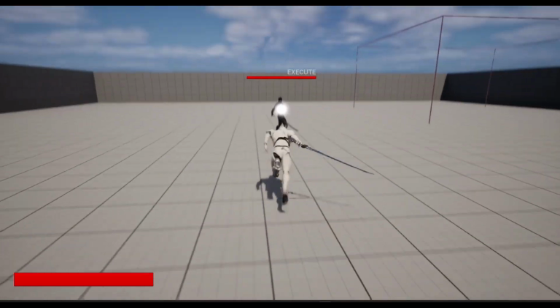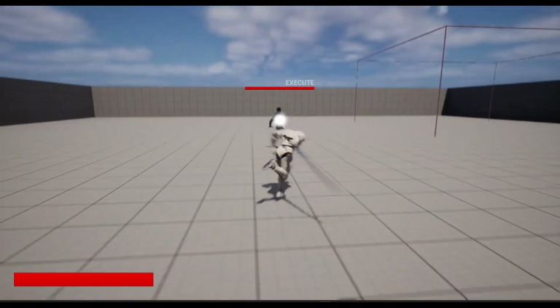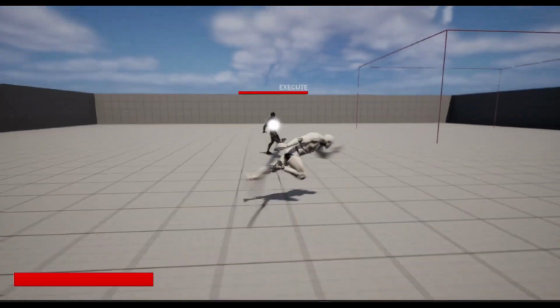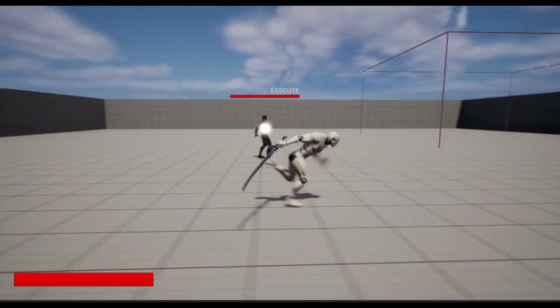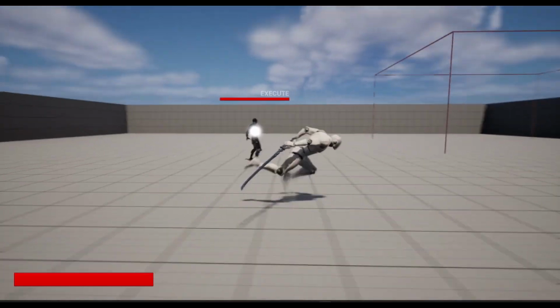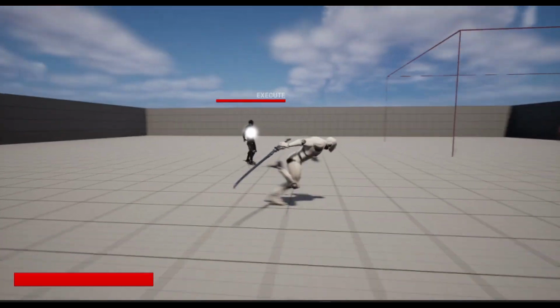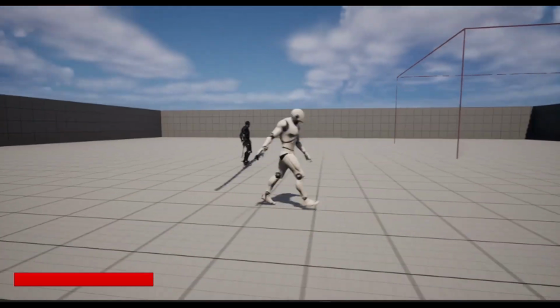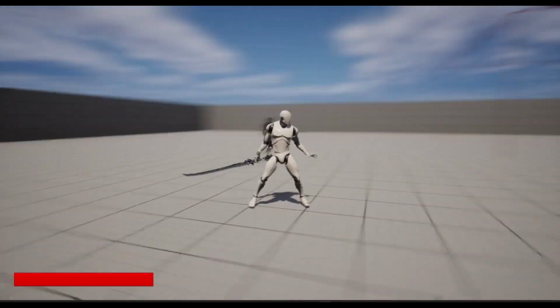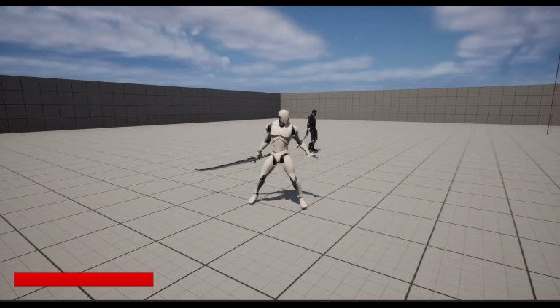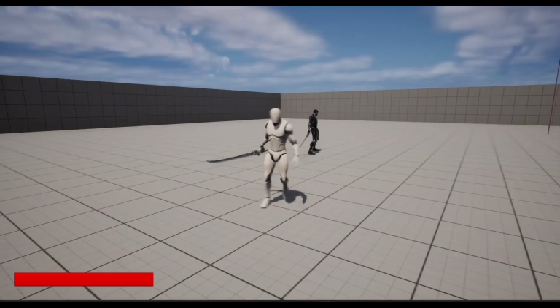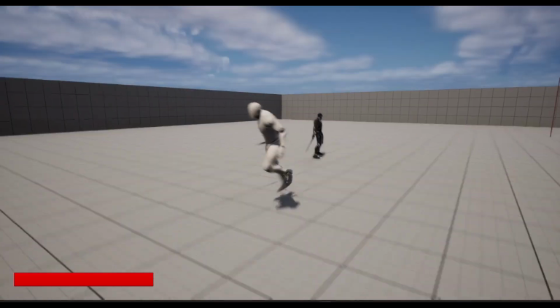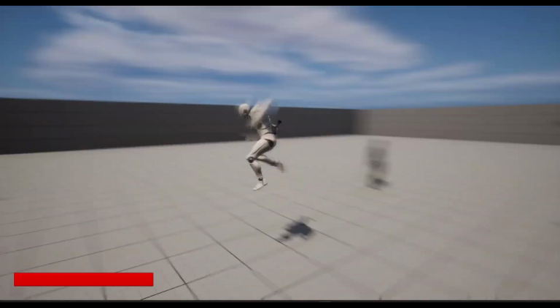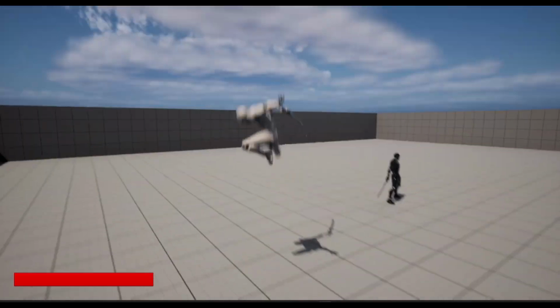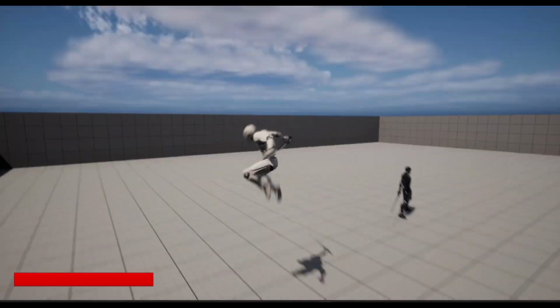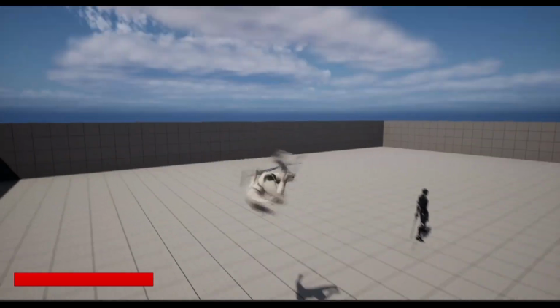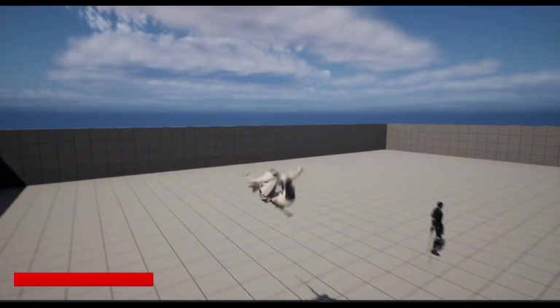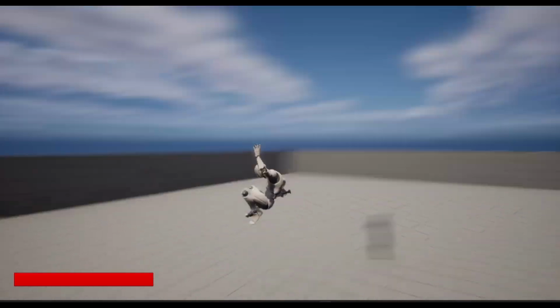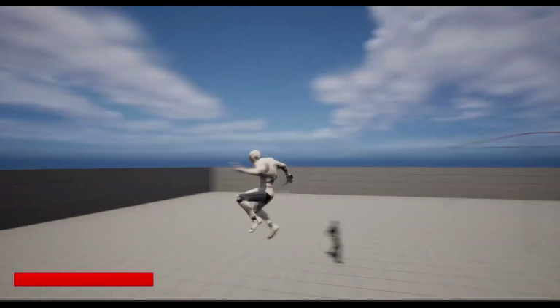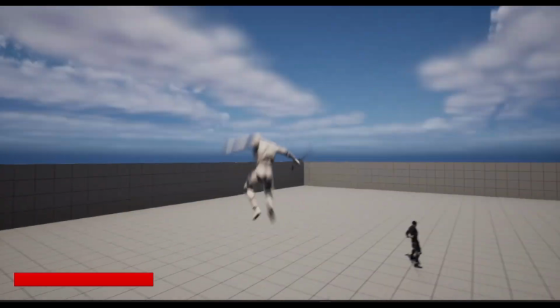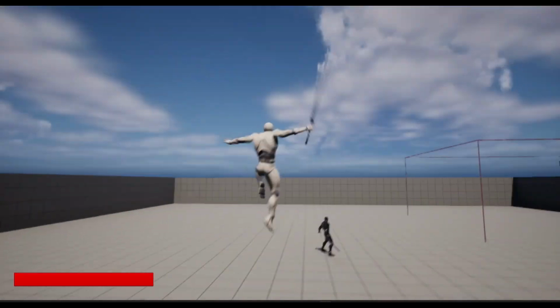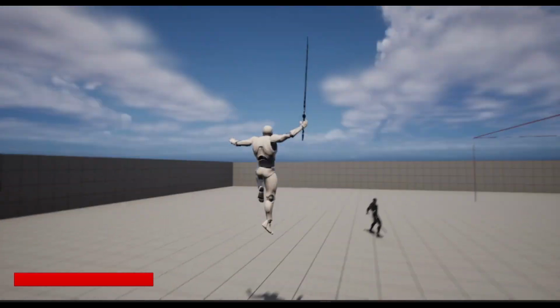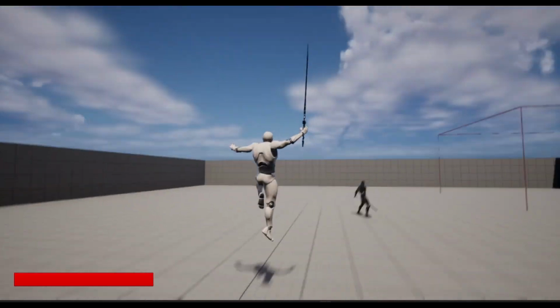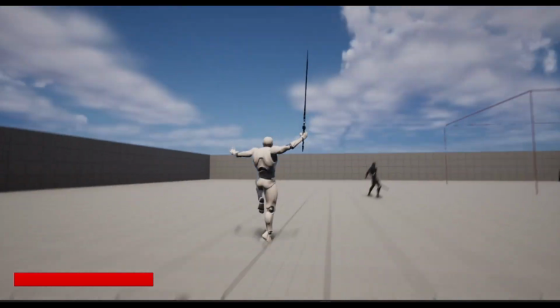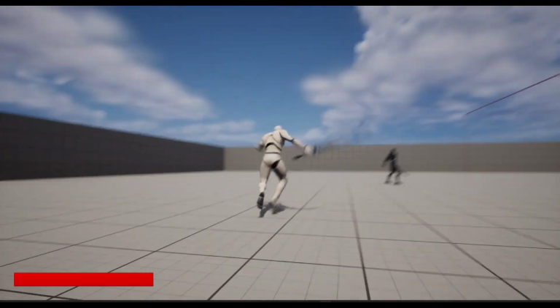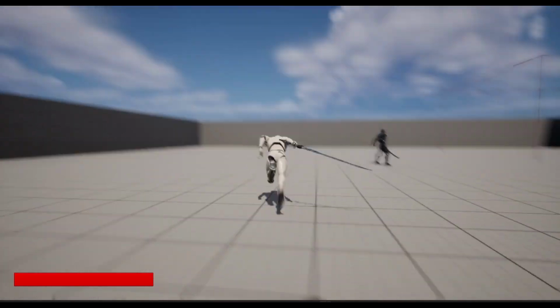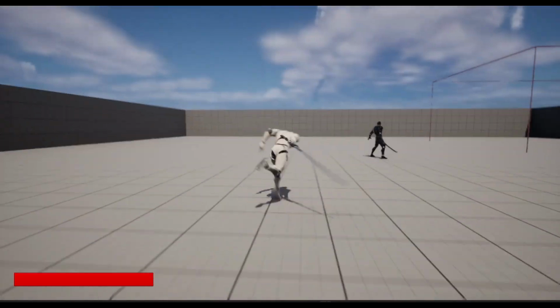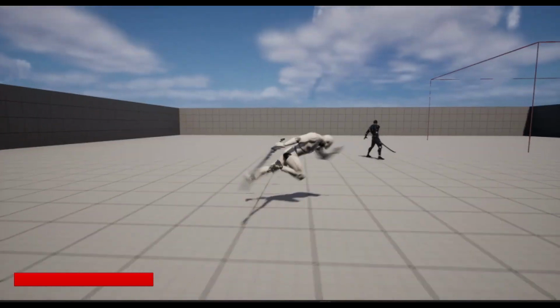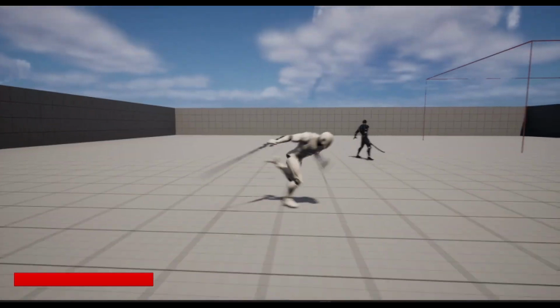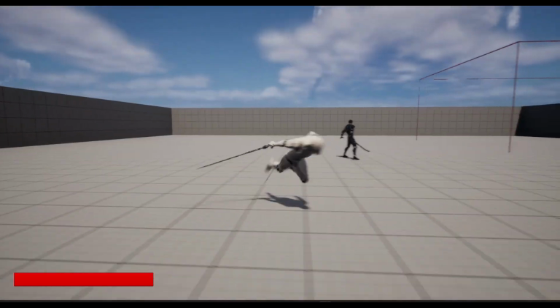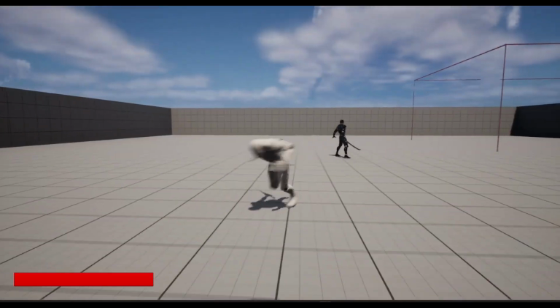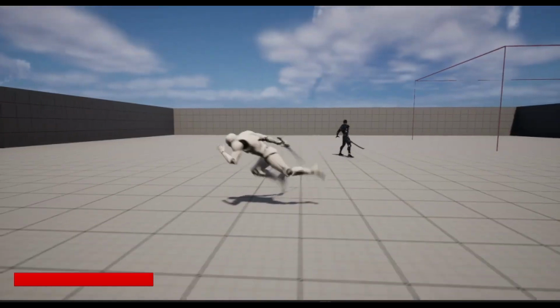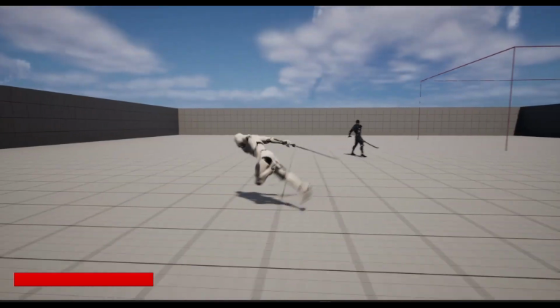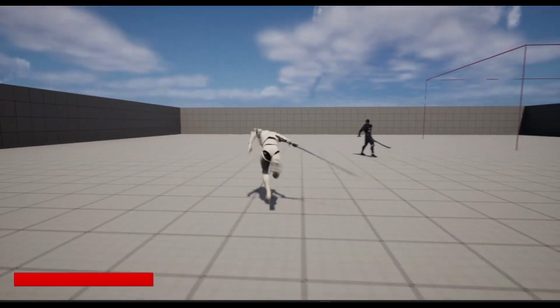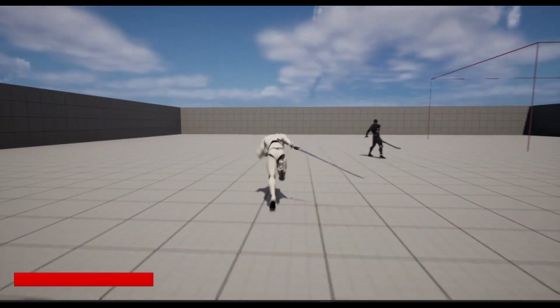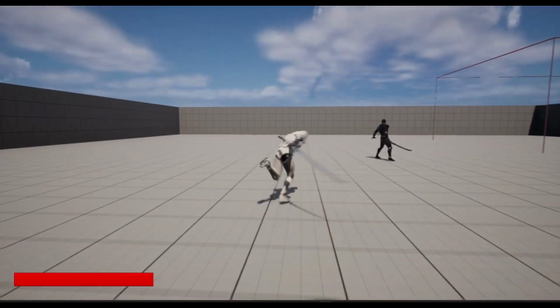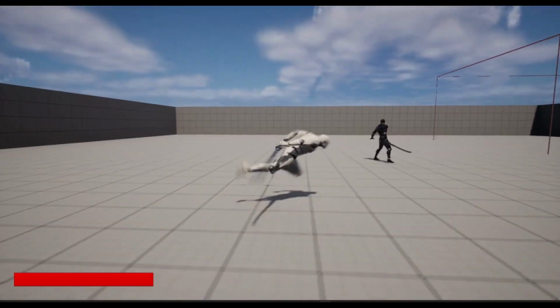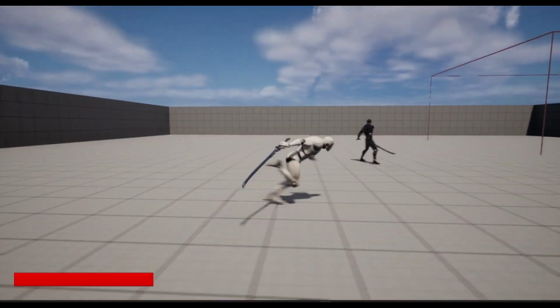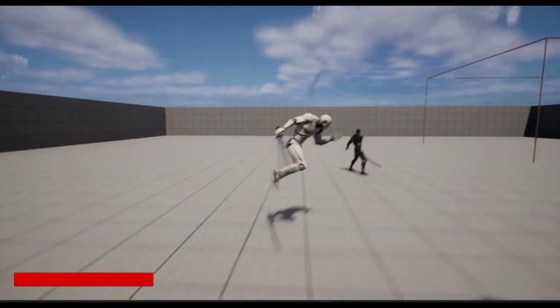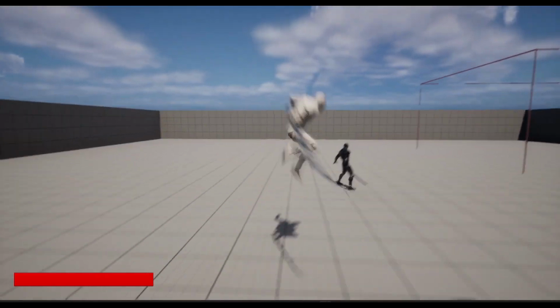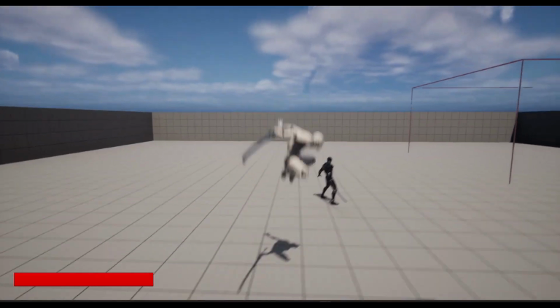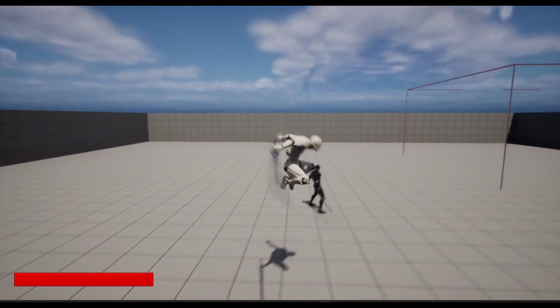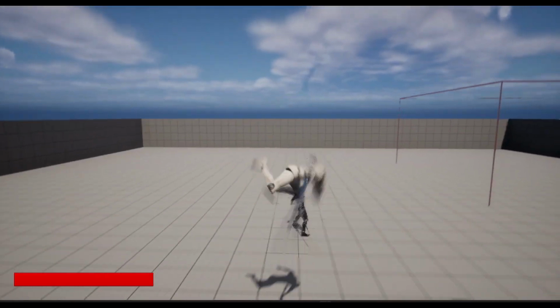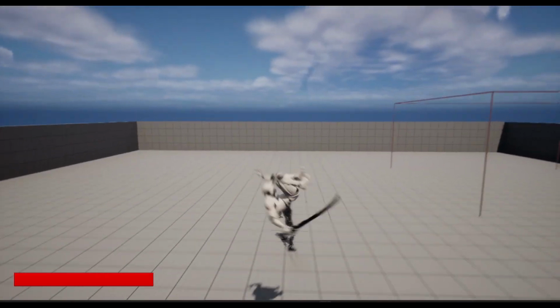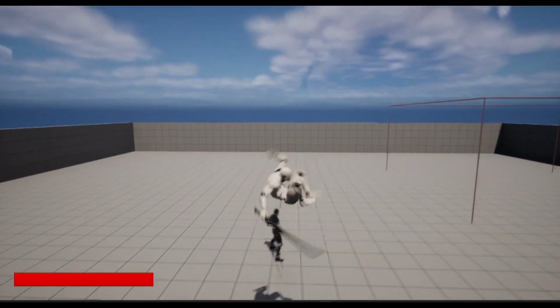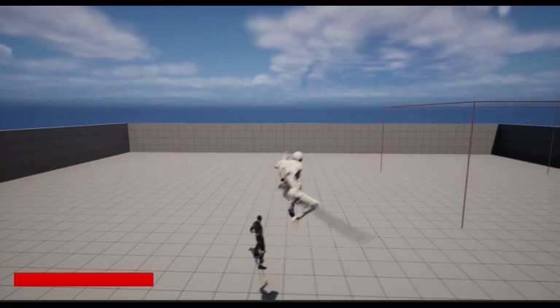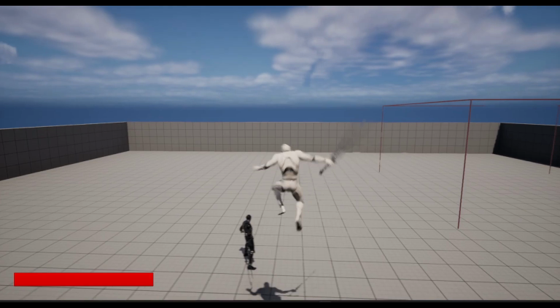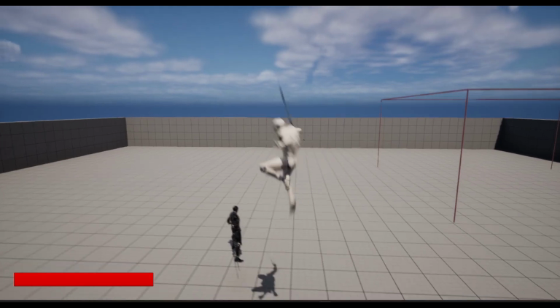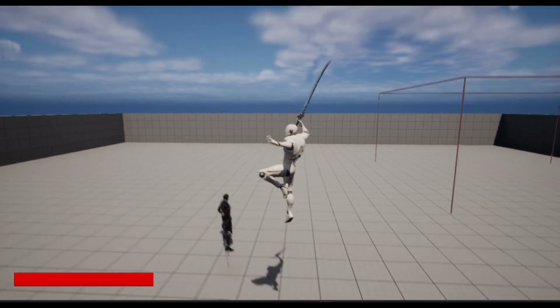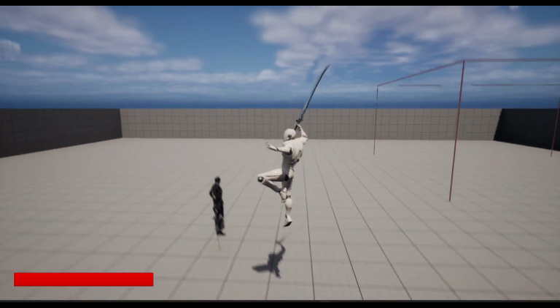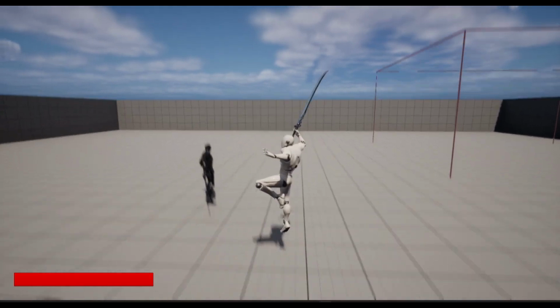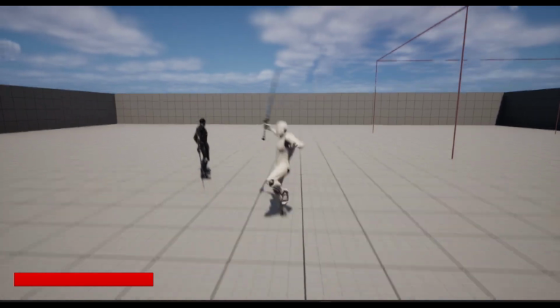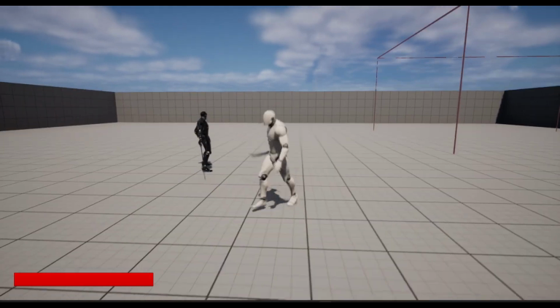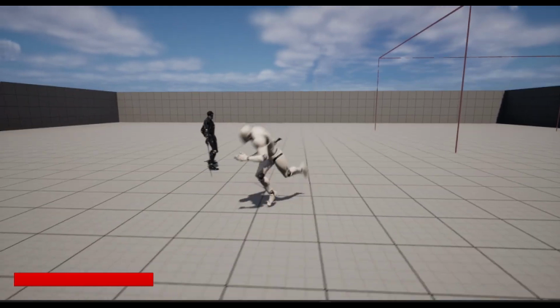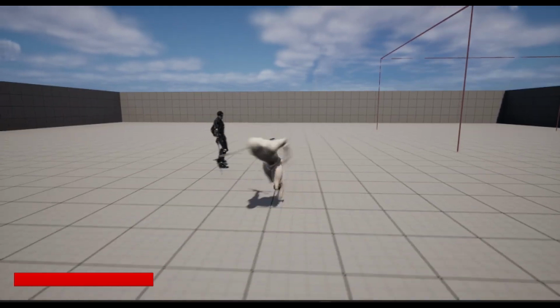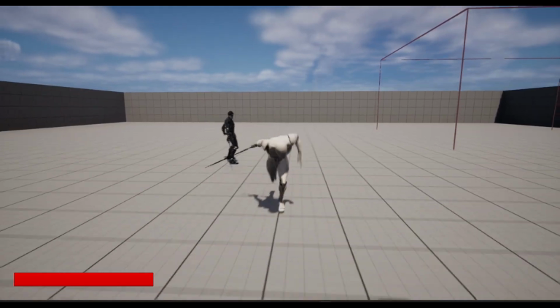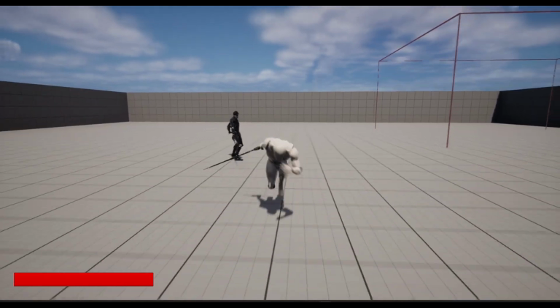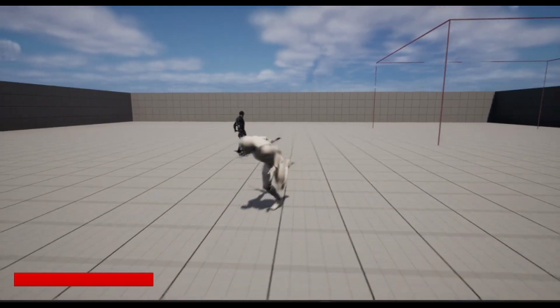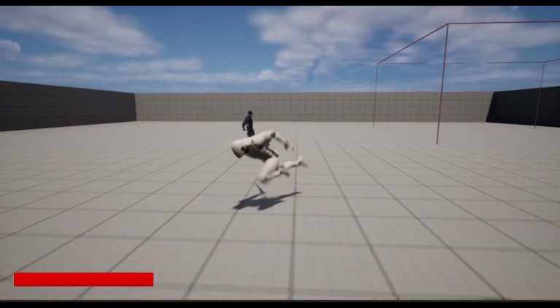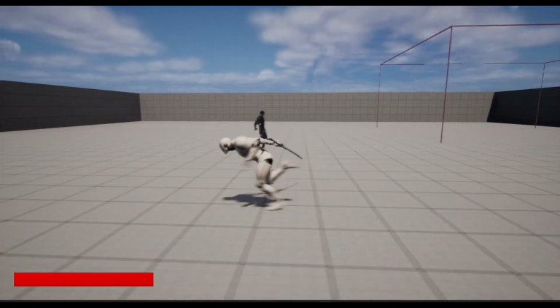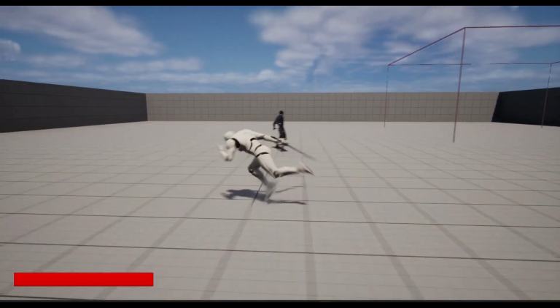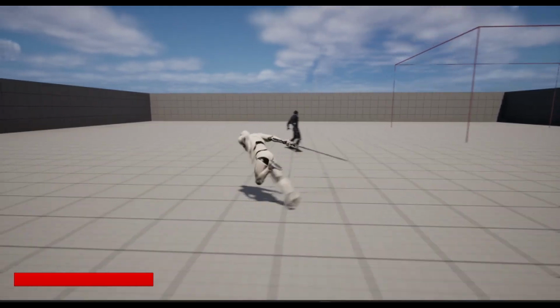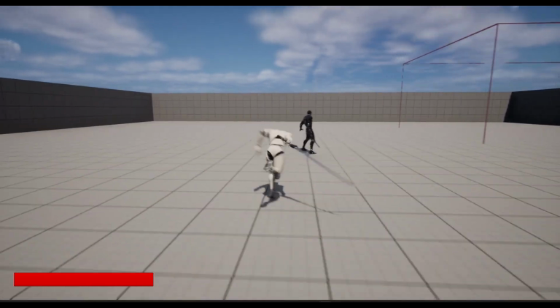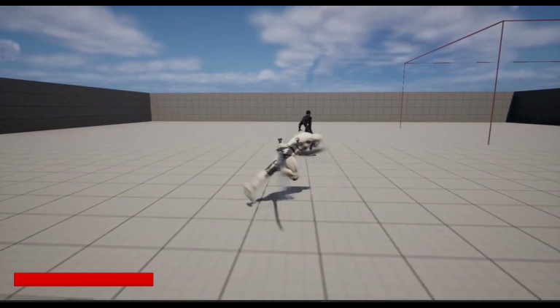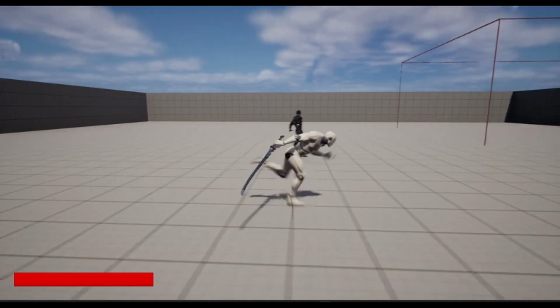So let's start off with the basic locomotion. We have a double jump. Everything else is pretty much the same — just basic running and jogging.